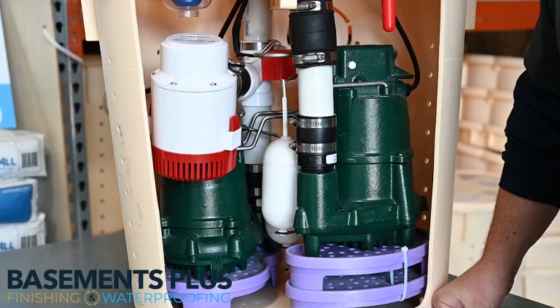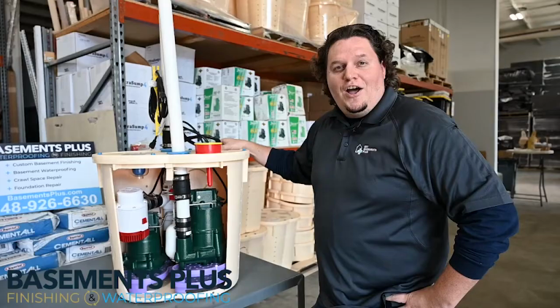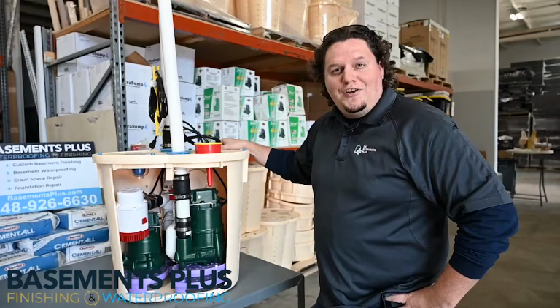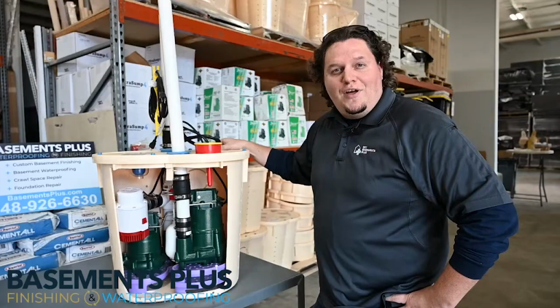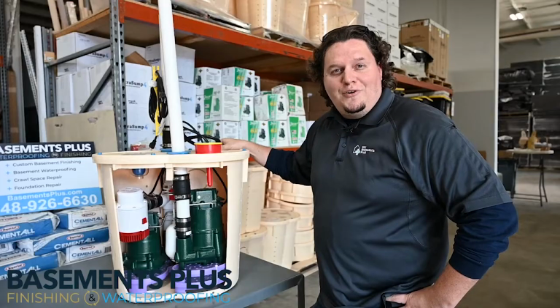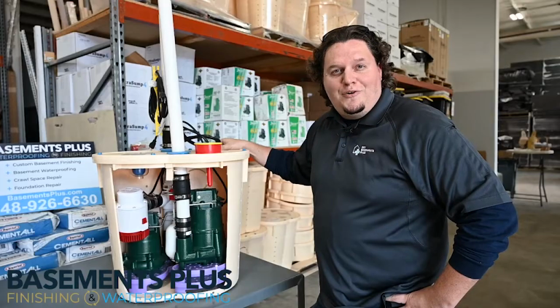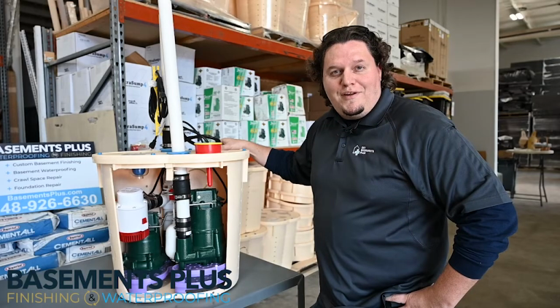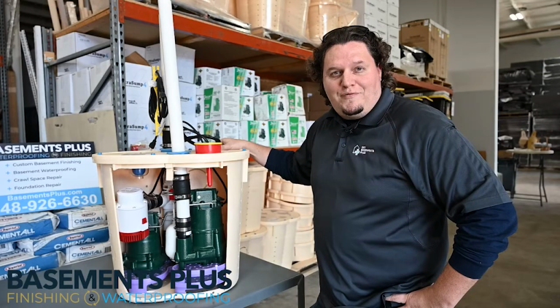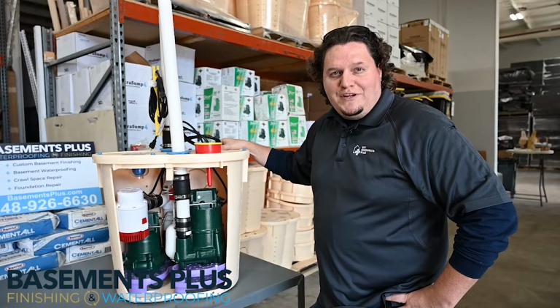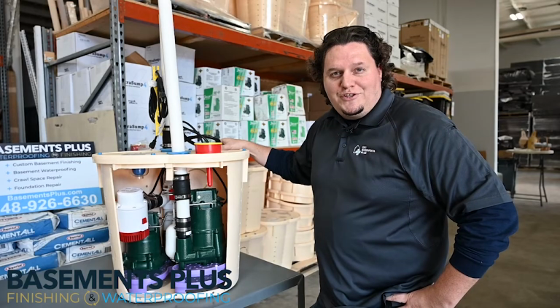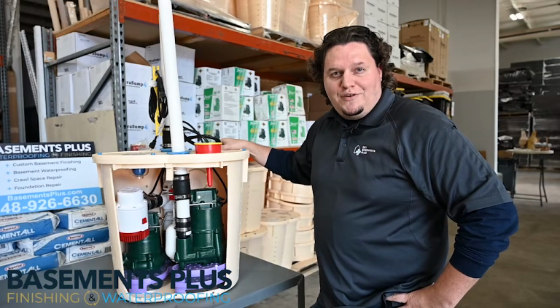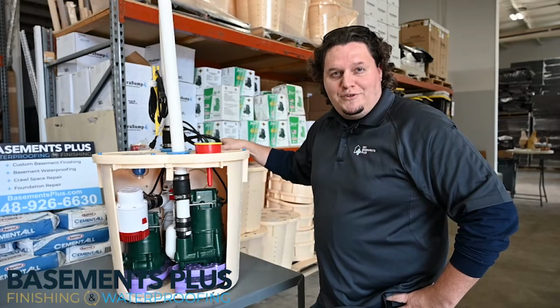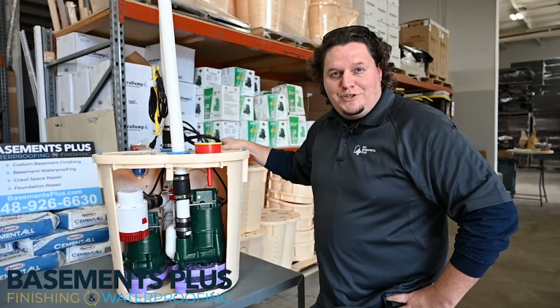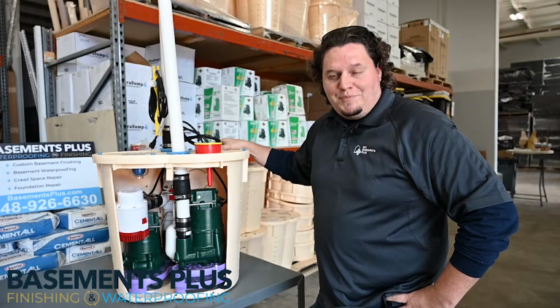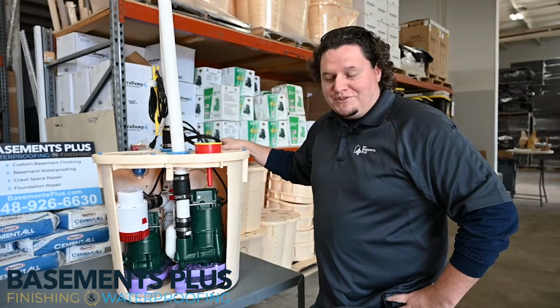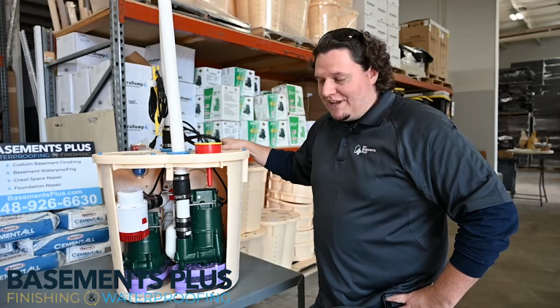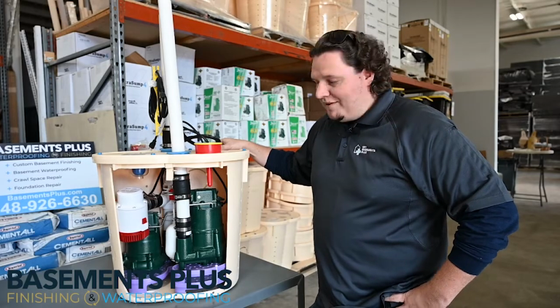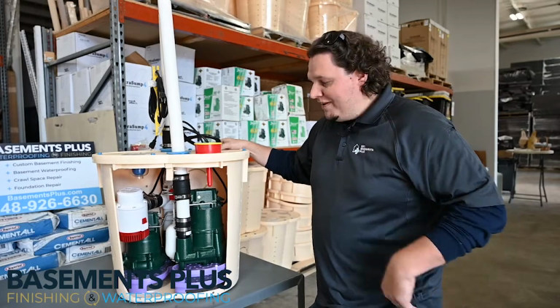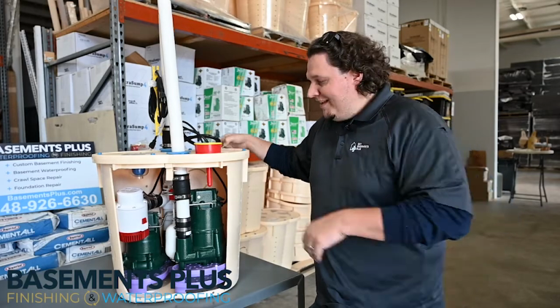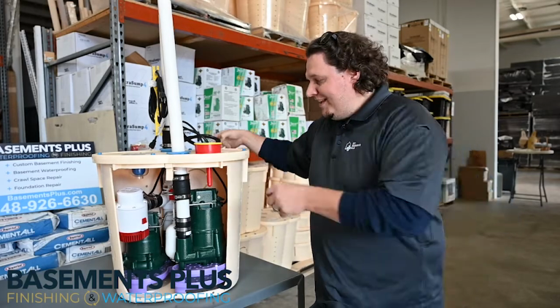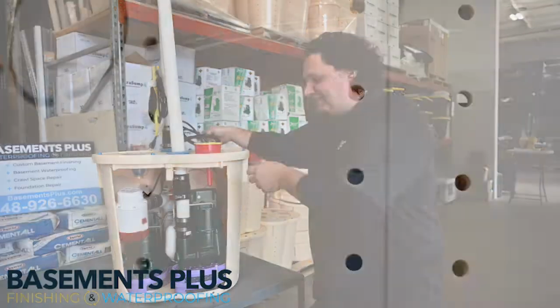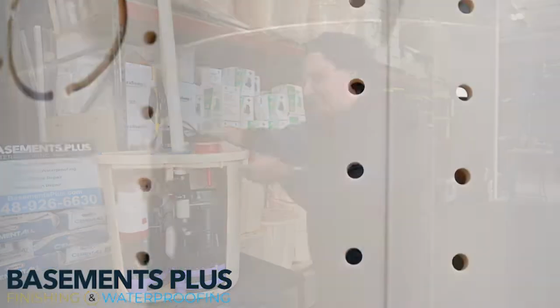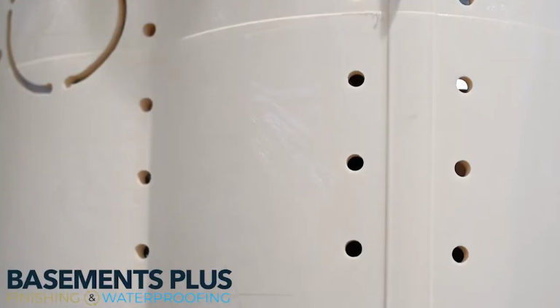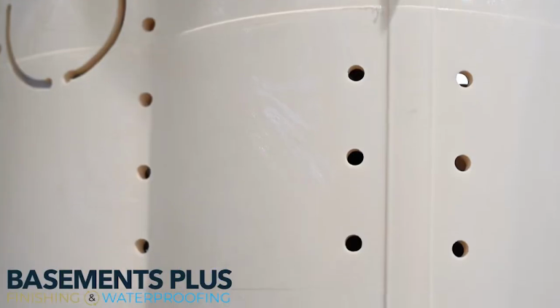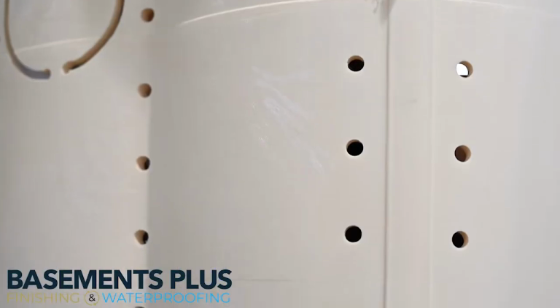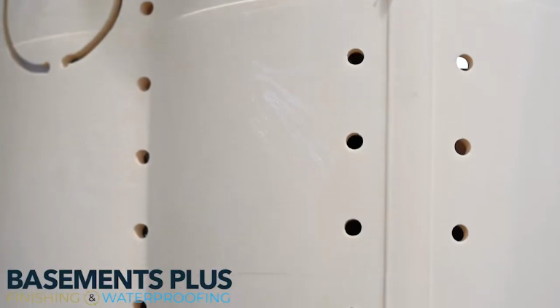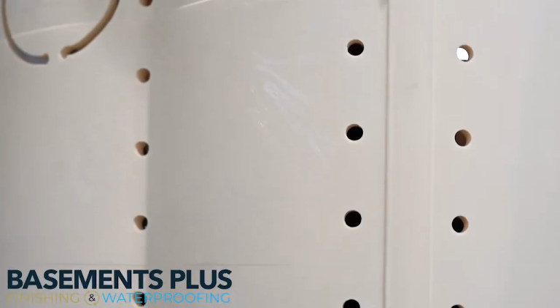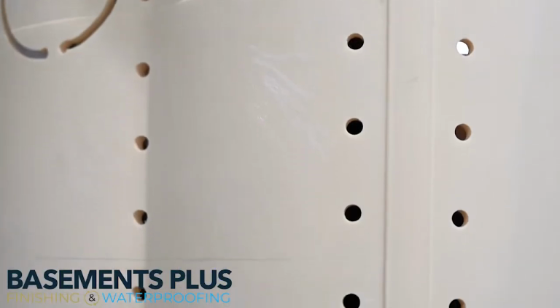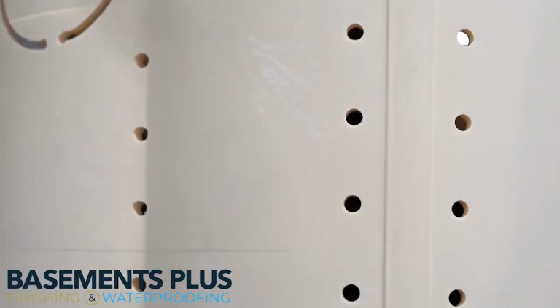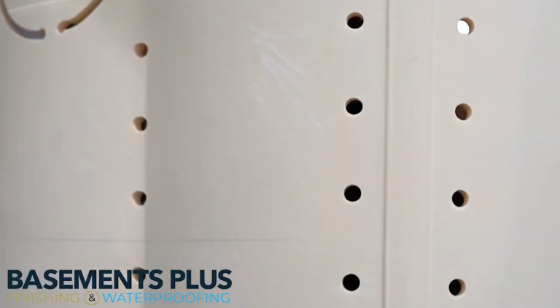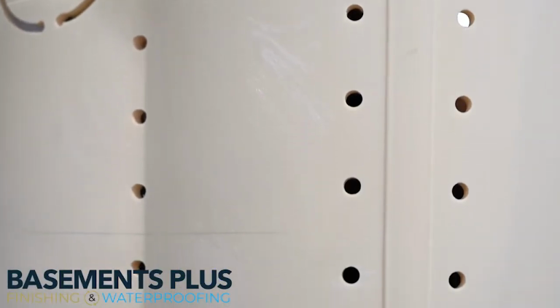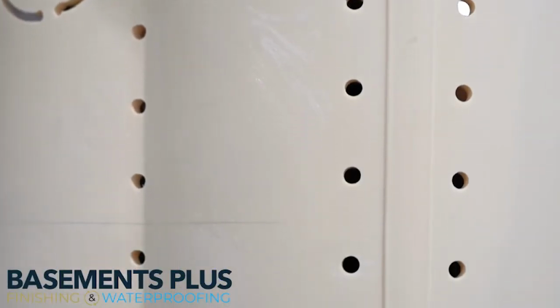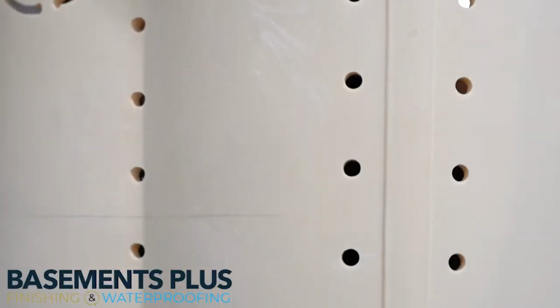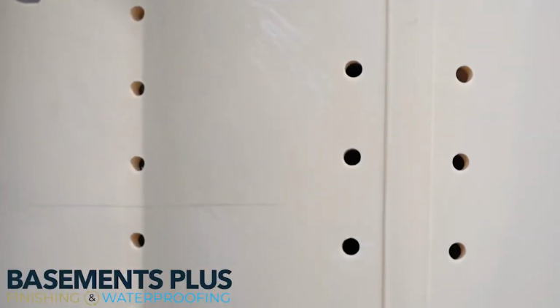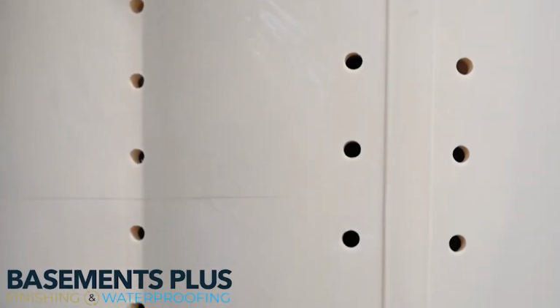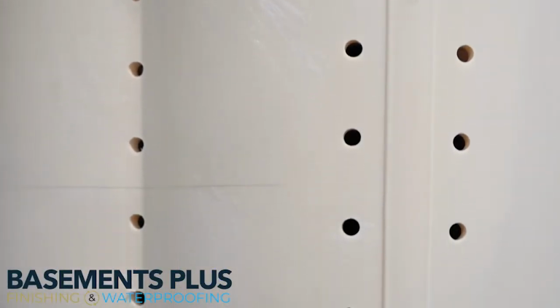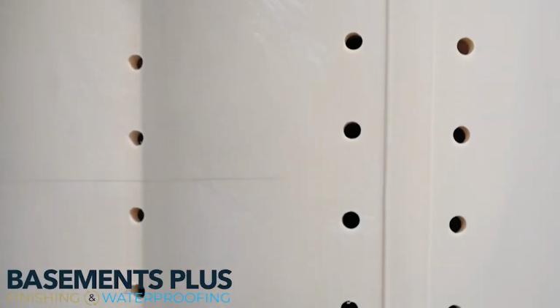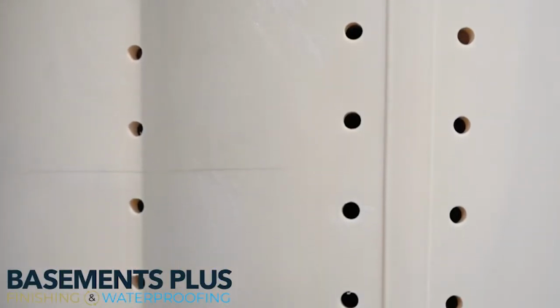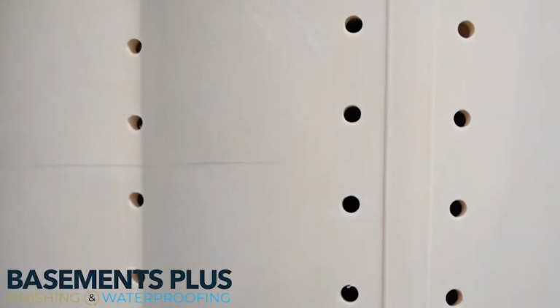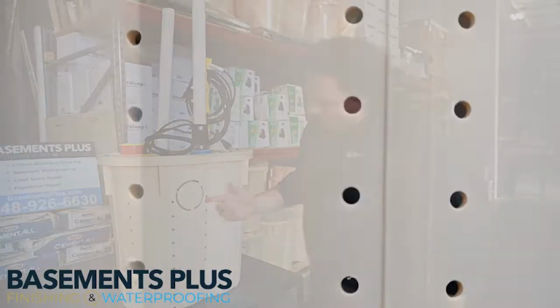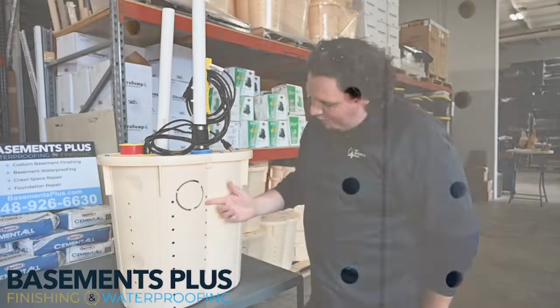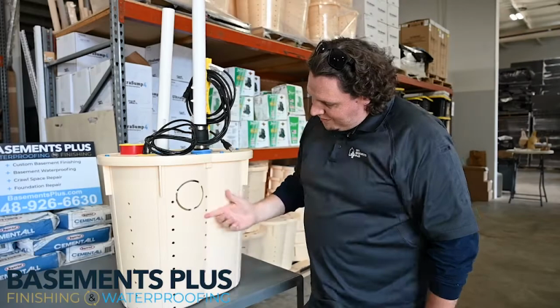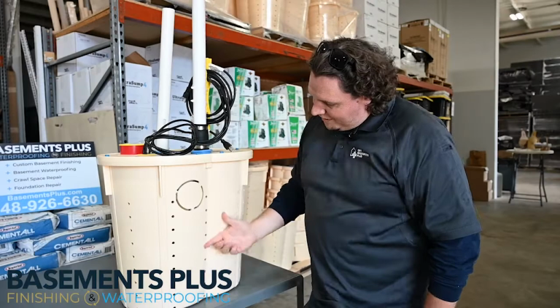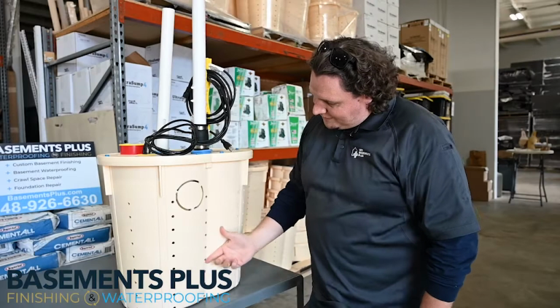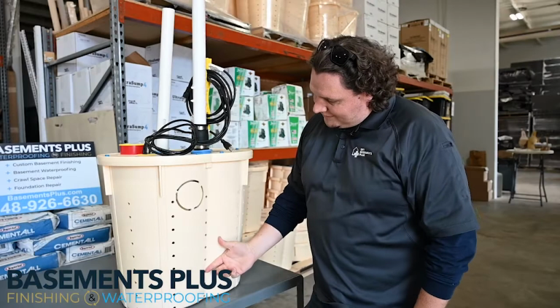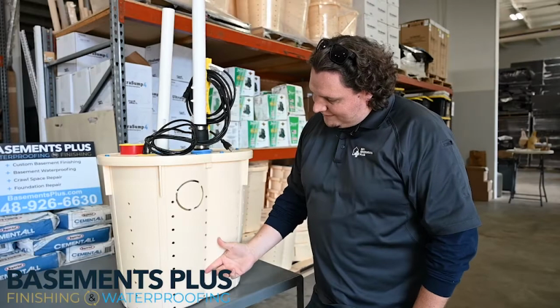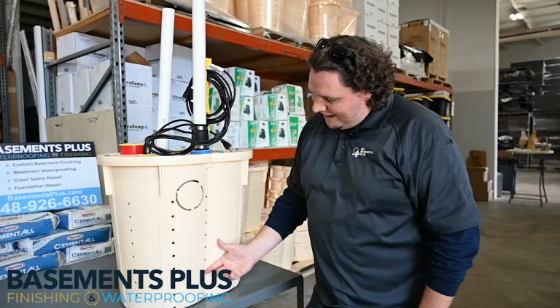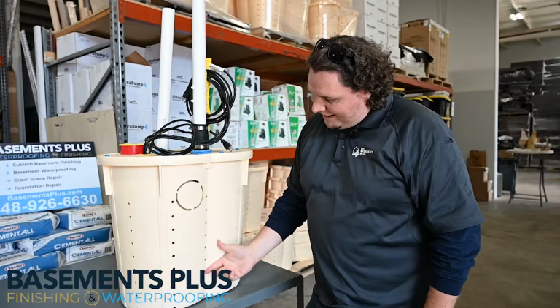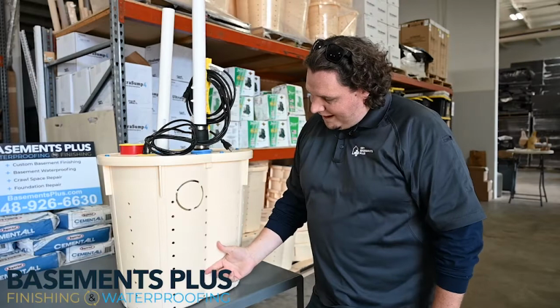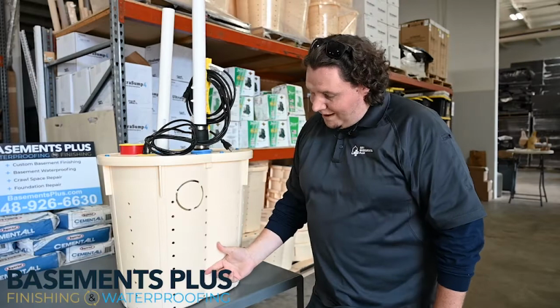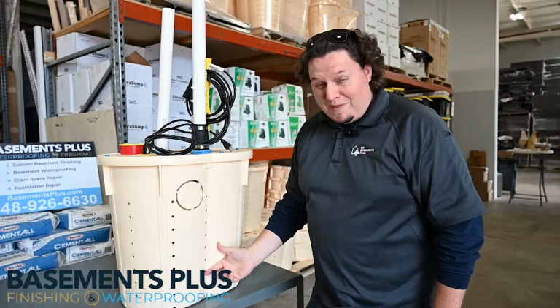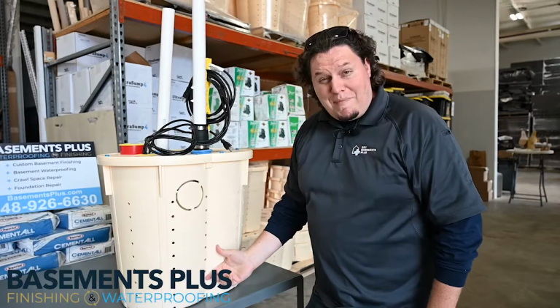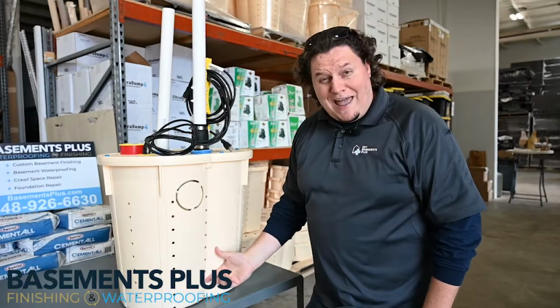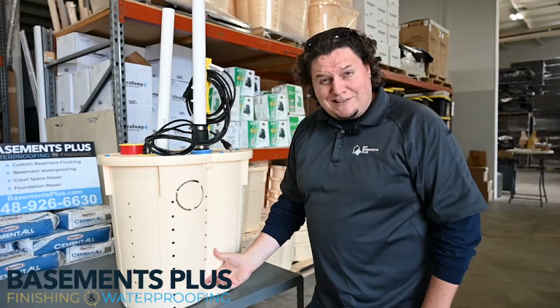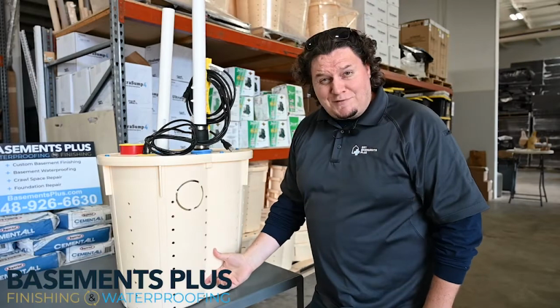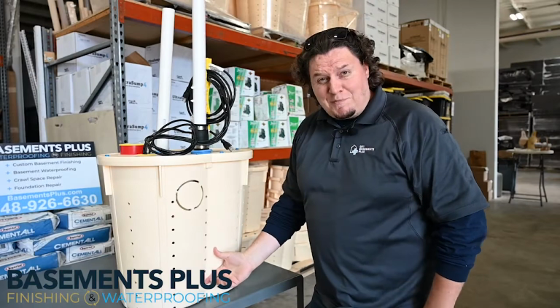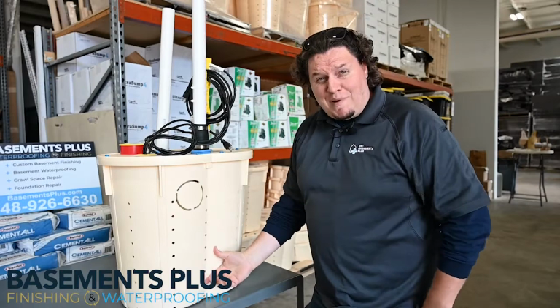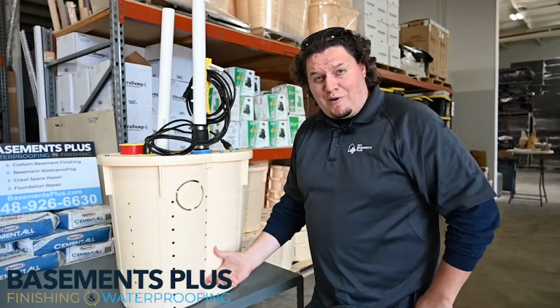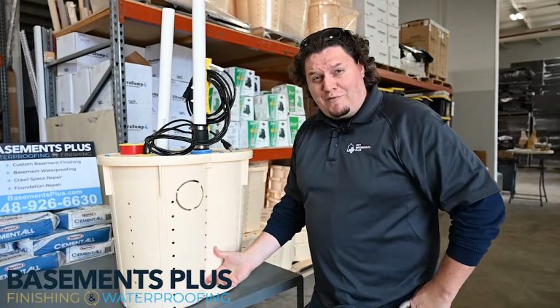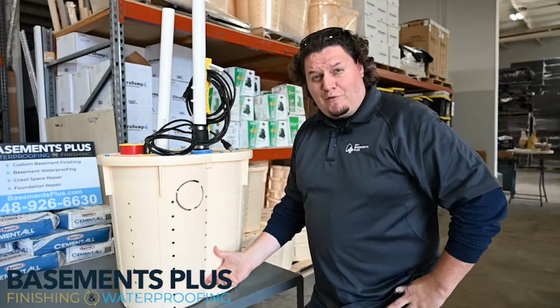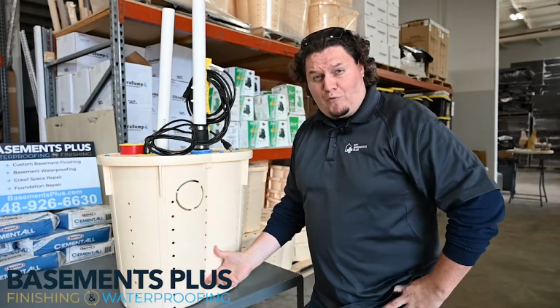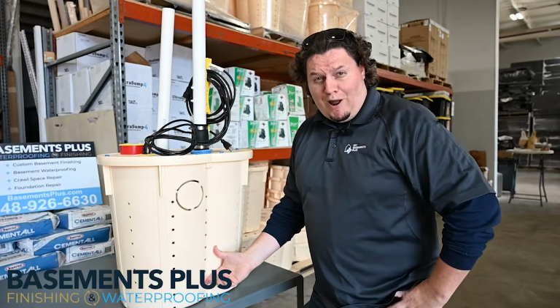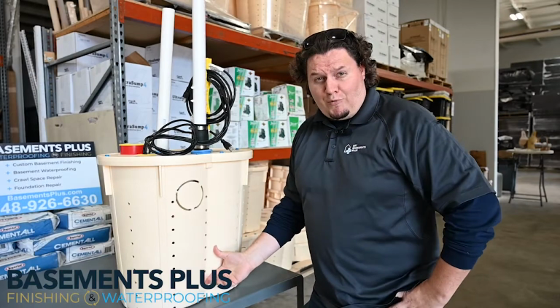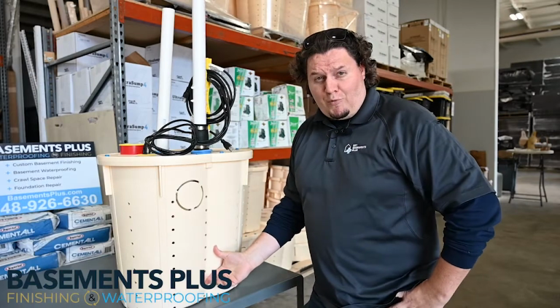Another great feature of the TripleSafe is that it's fully perforated, allowing us to take on the maximum amount of groundwater.